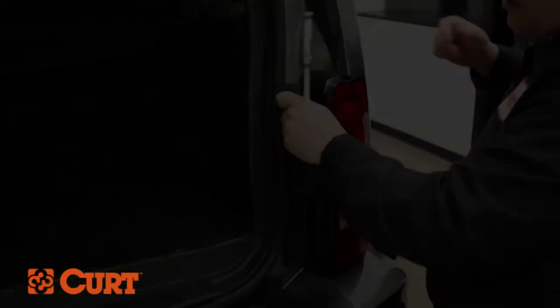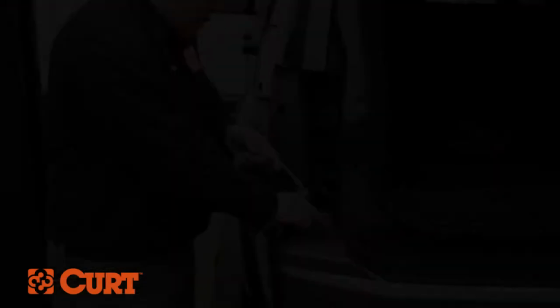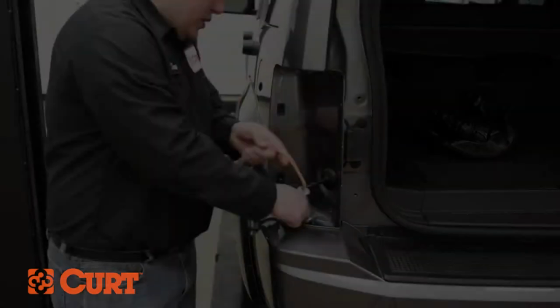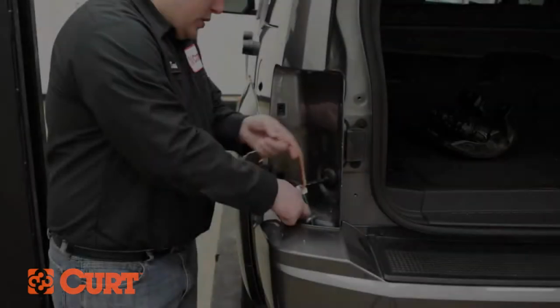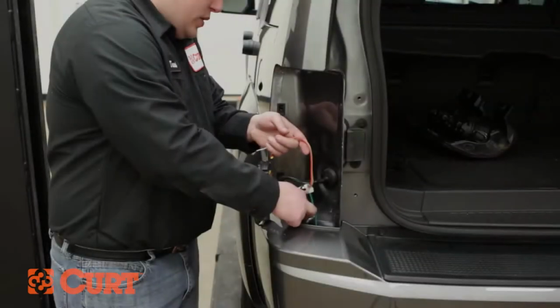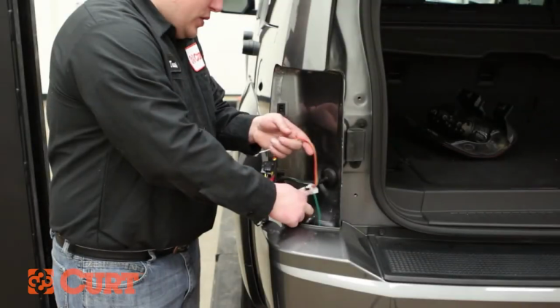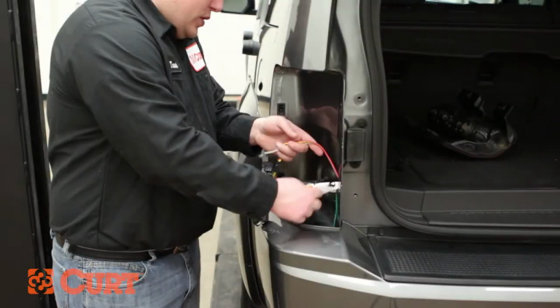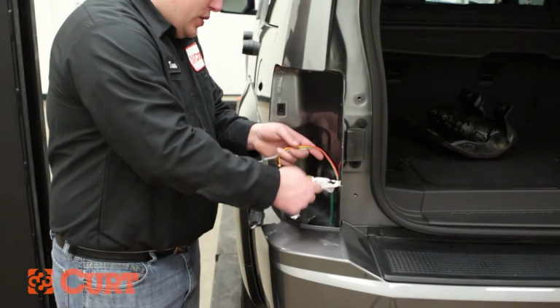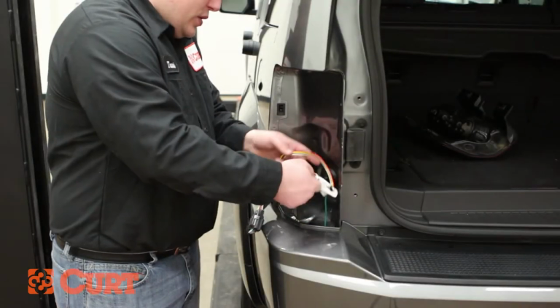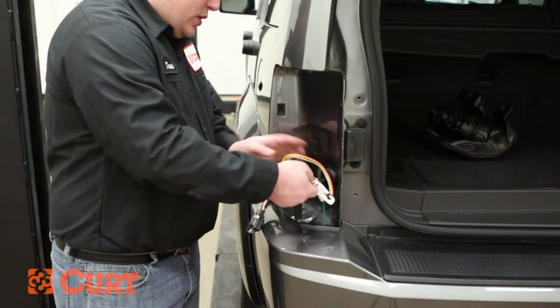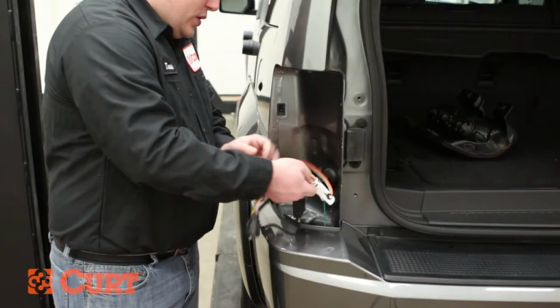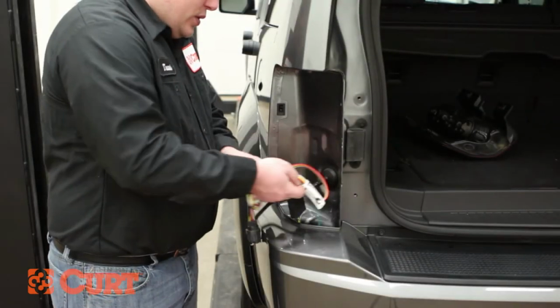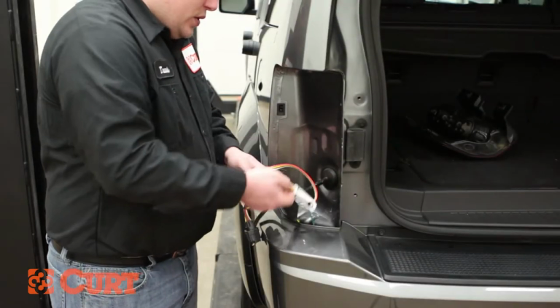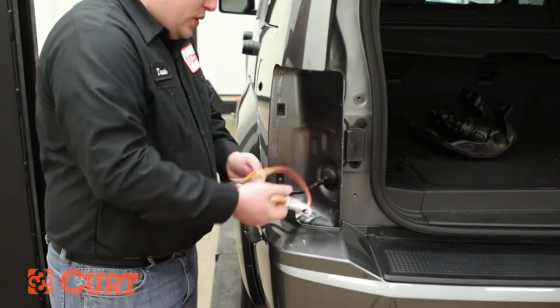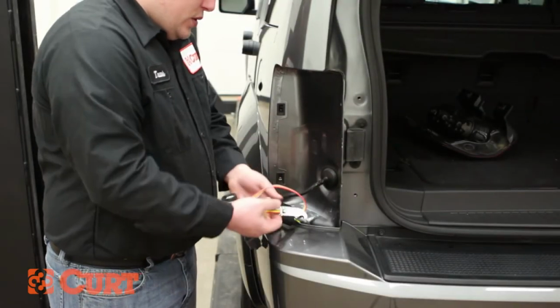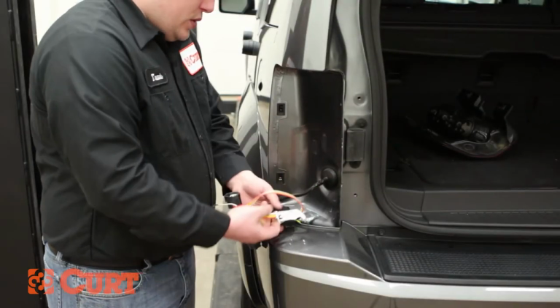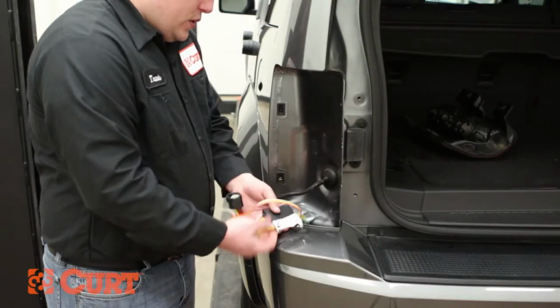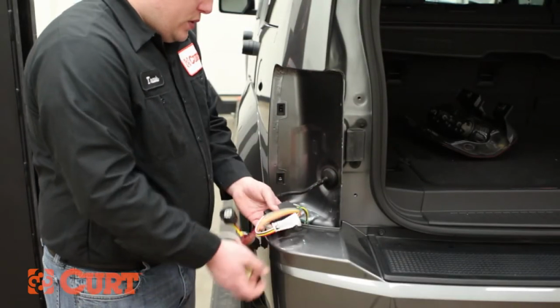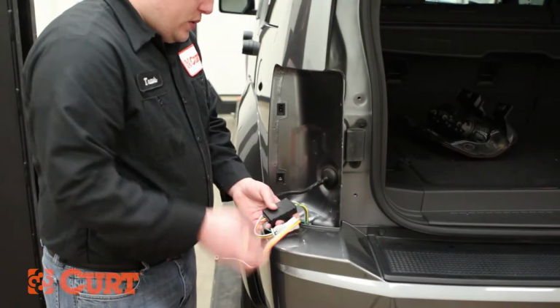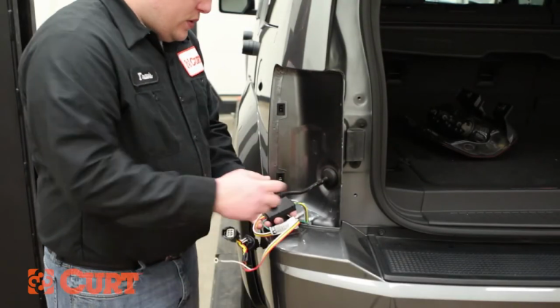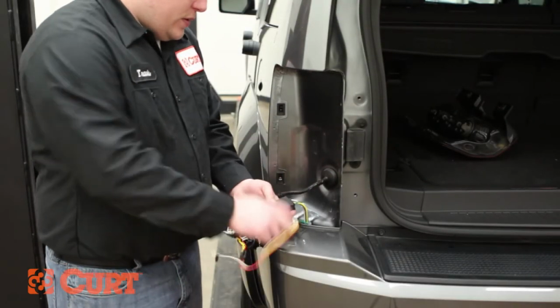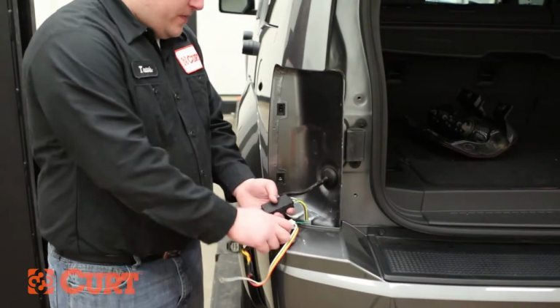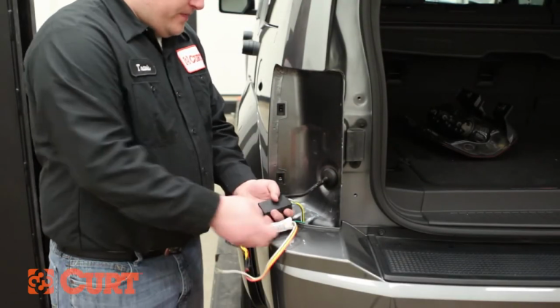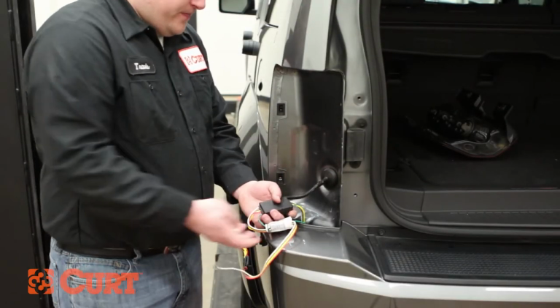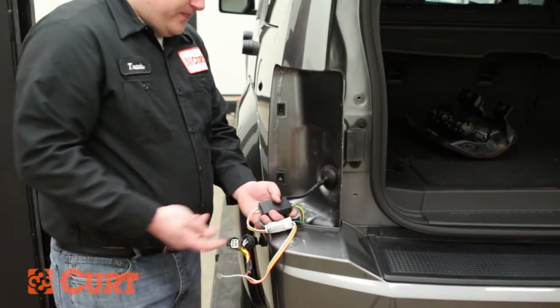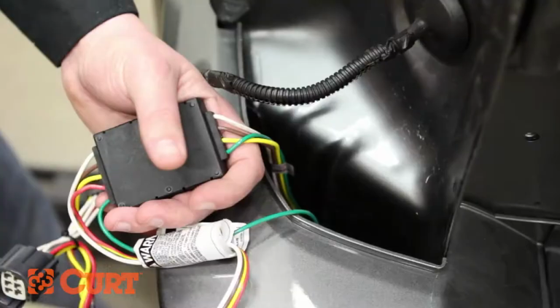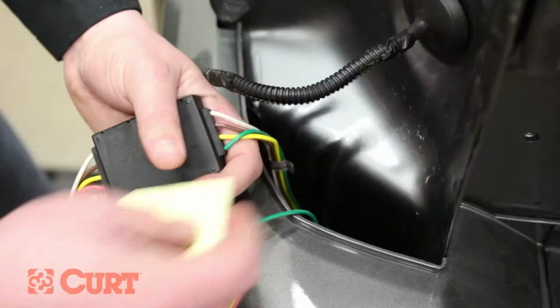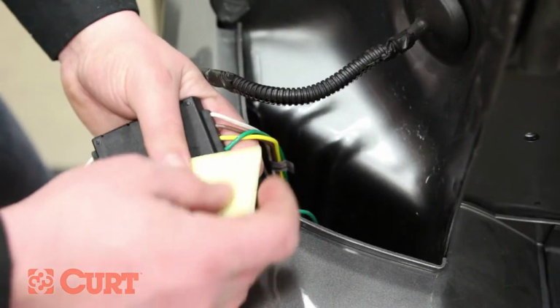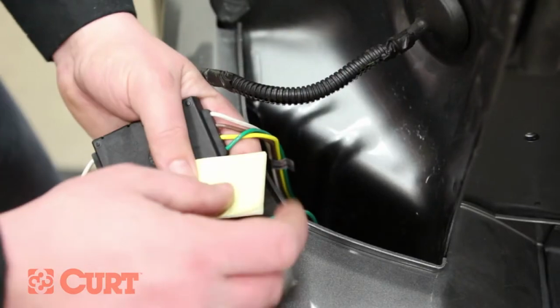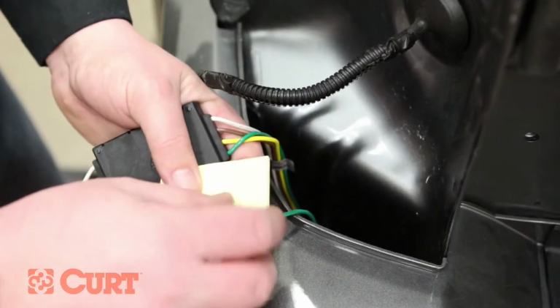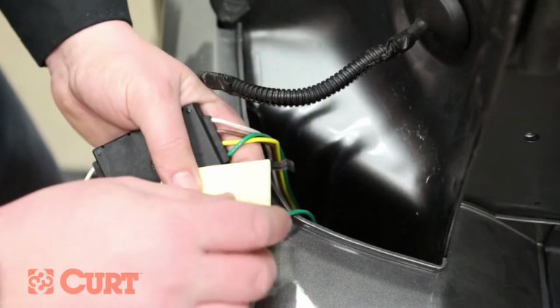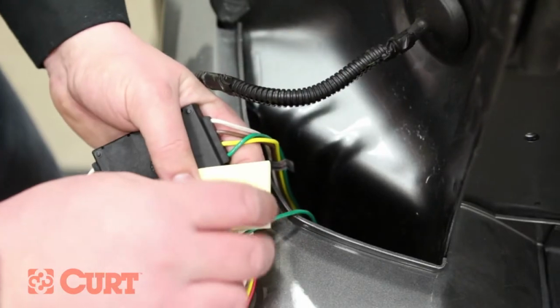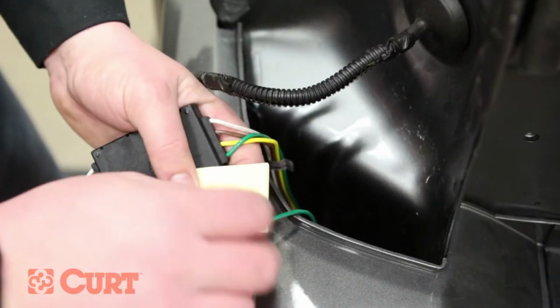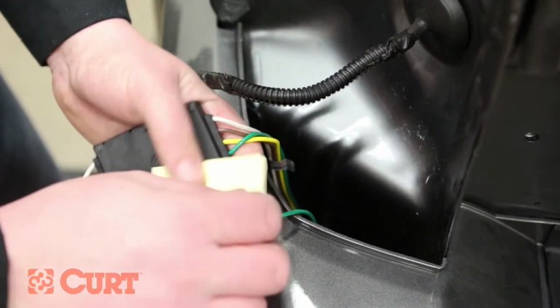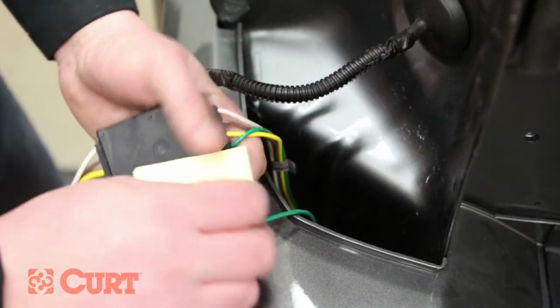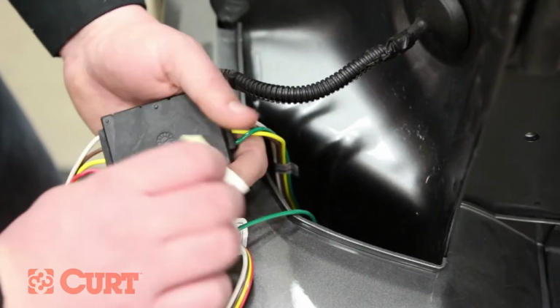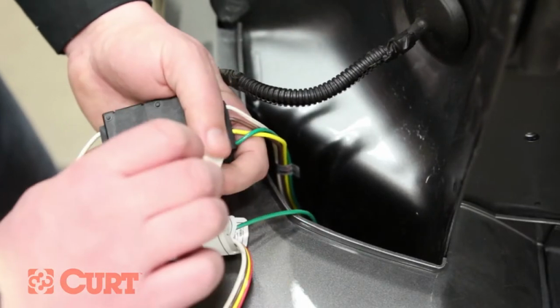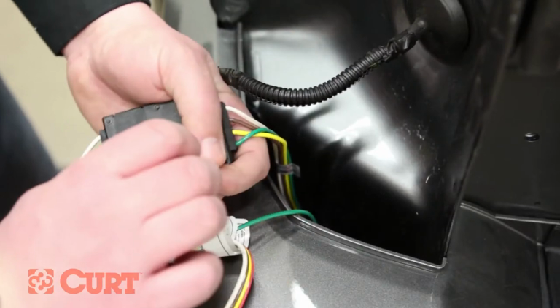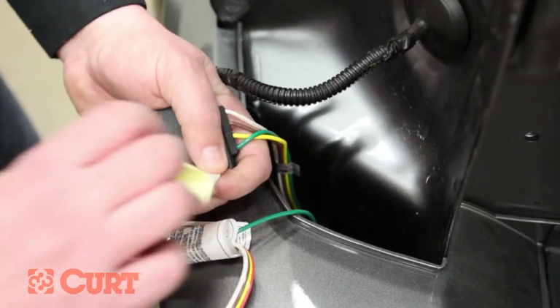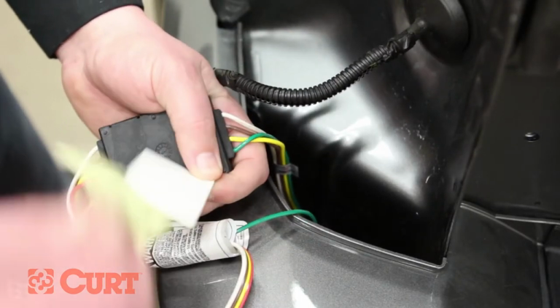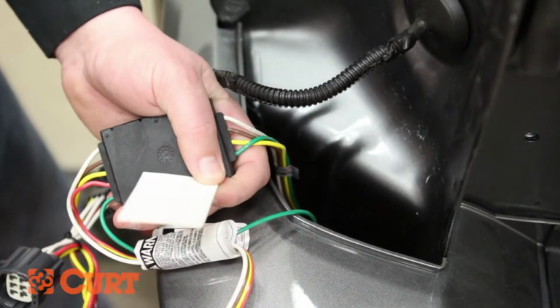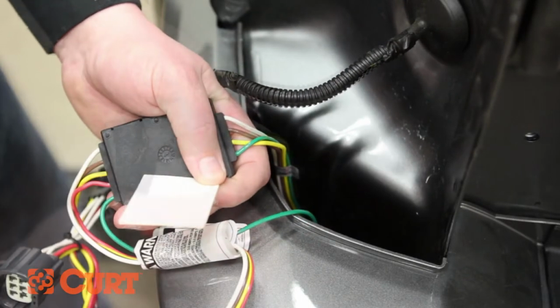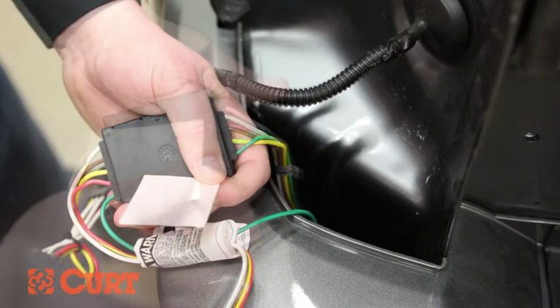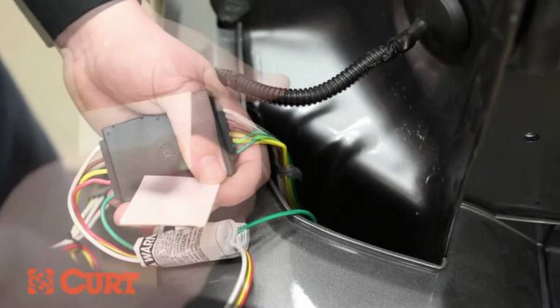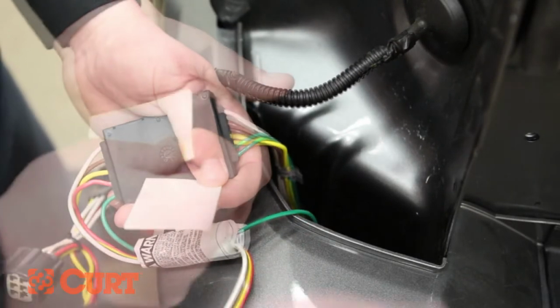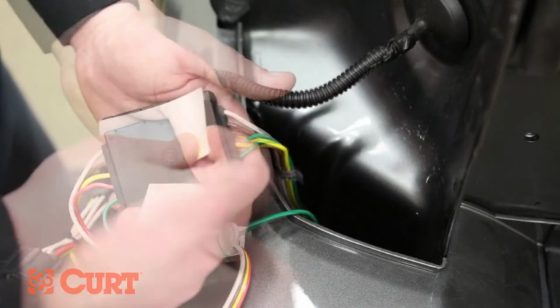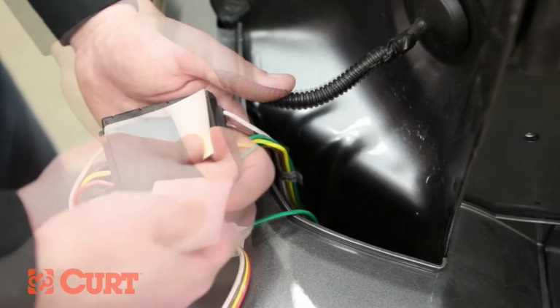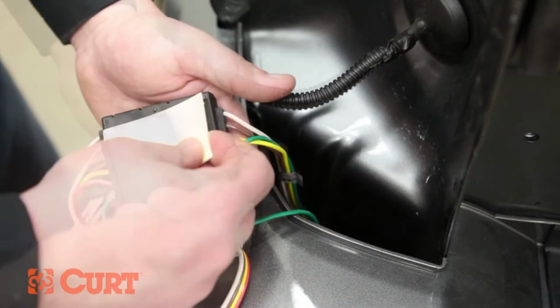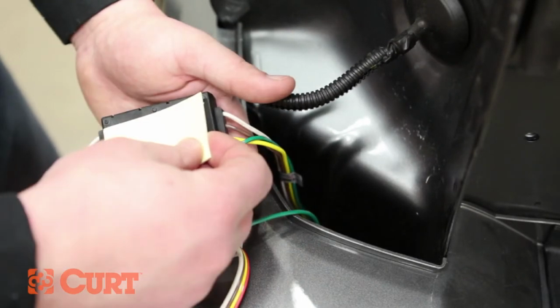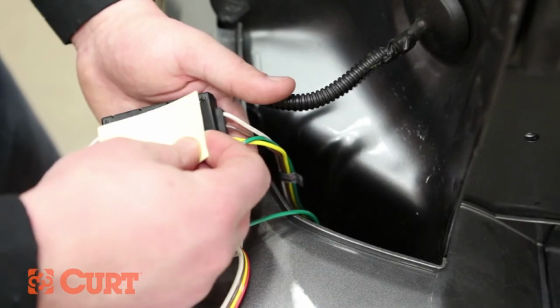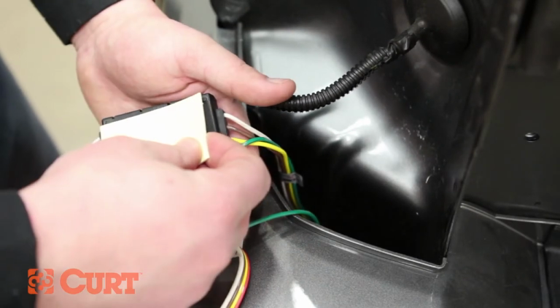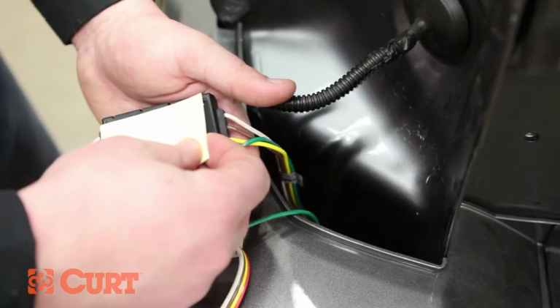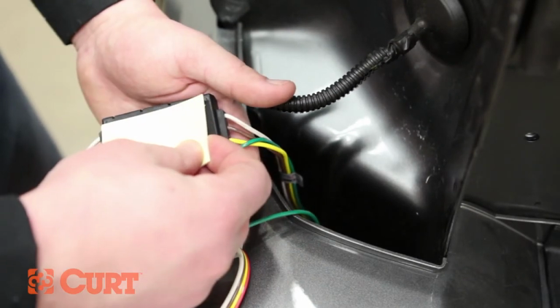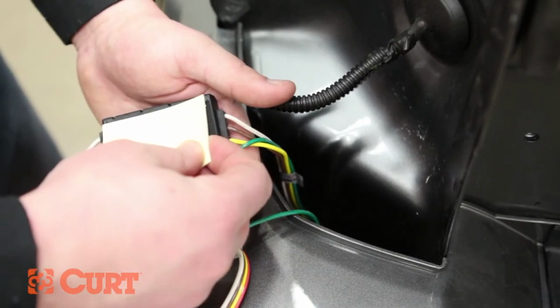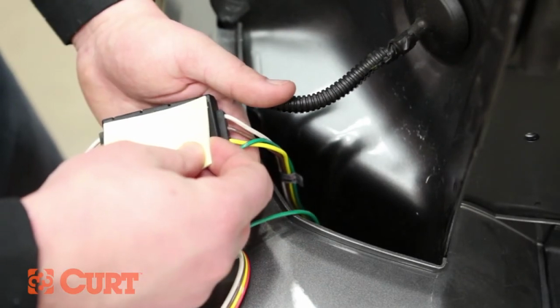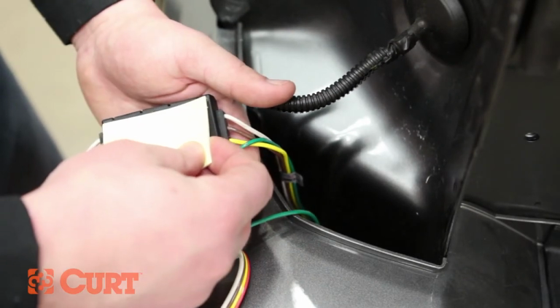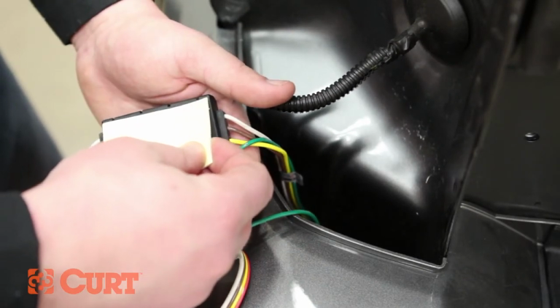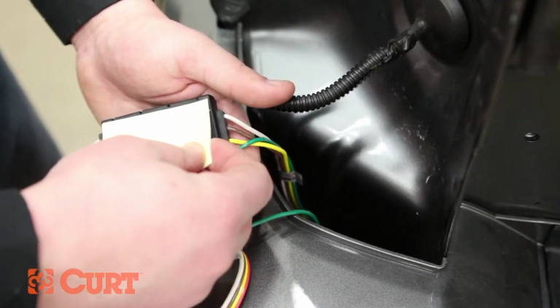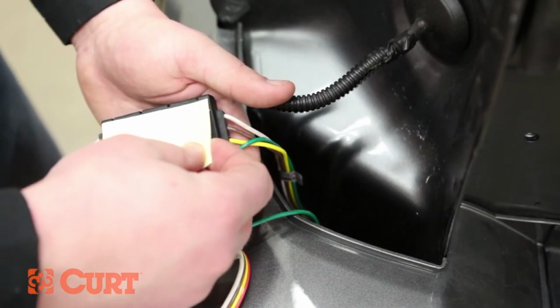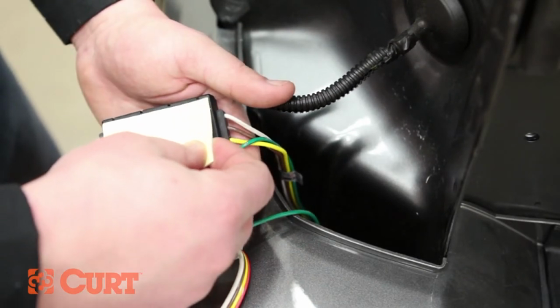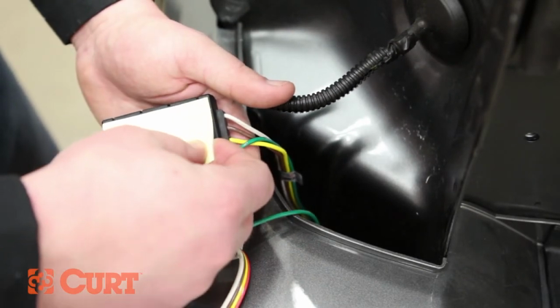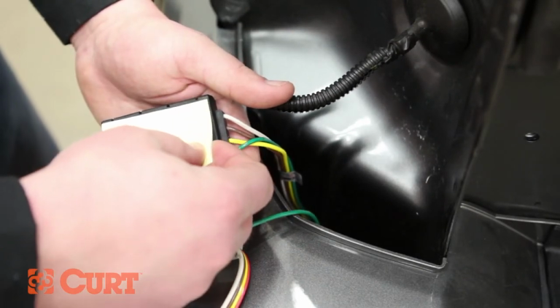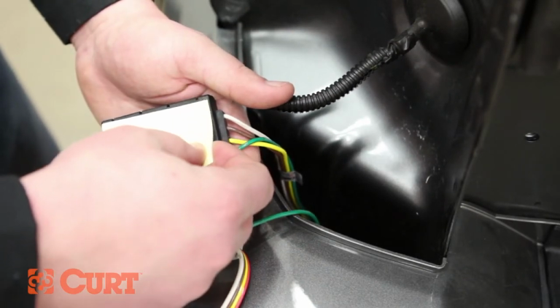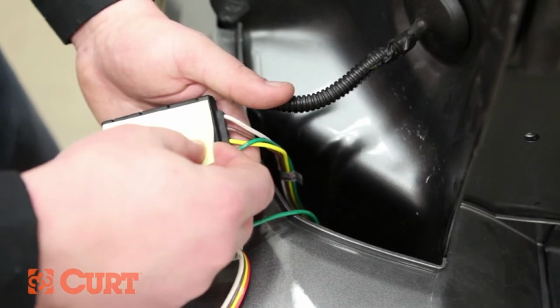On the driver's side, locate a suitable mounting area for the black converter box. Adhere the black converter box to the chosen location with the supplied double-sided tape.